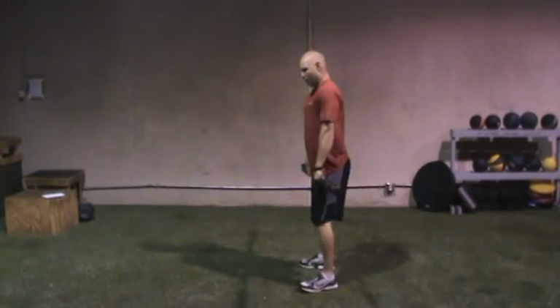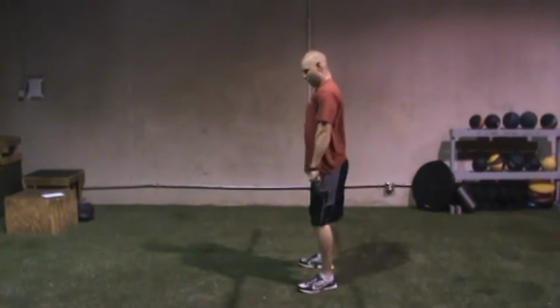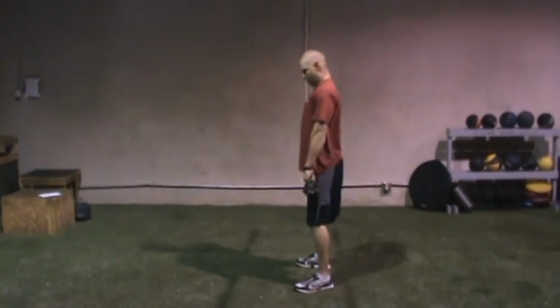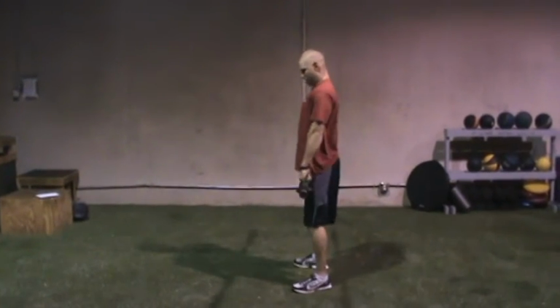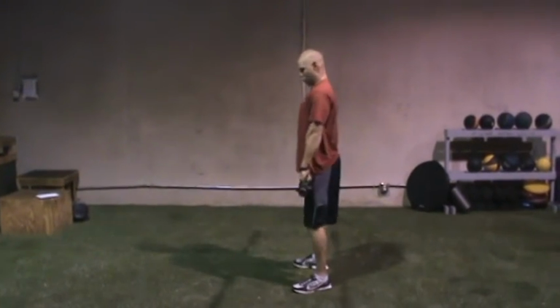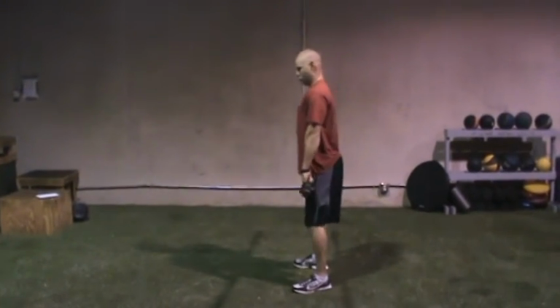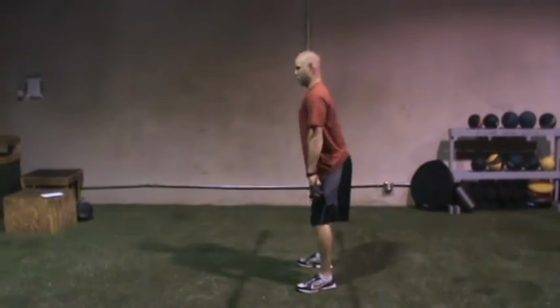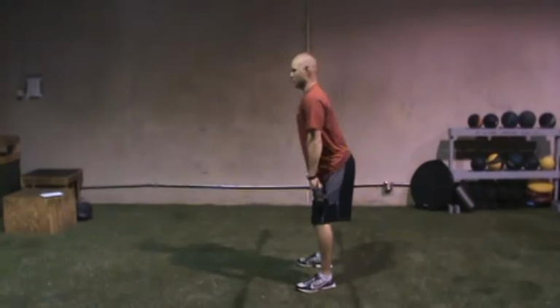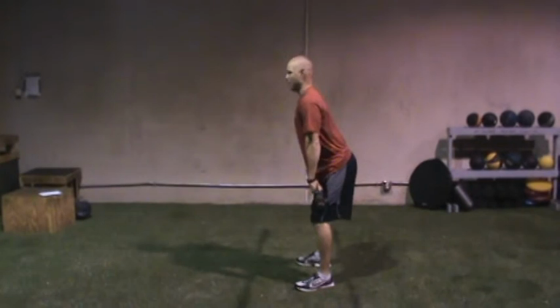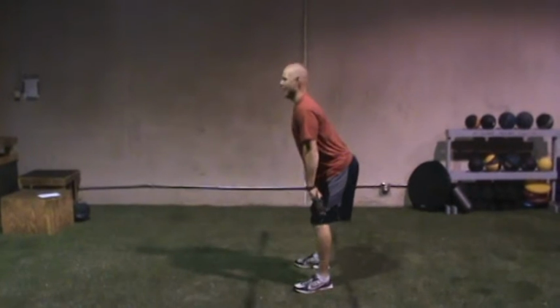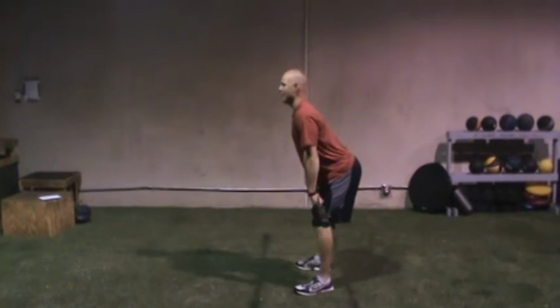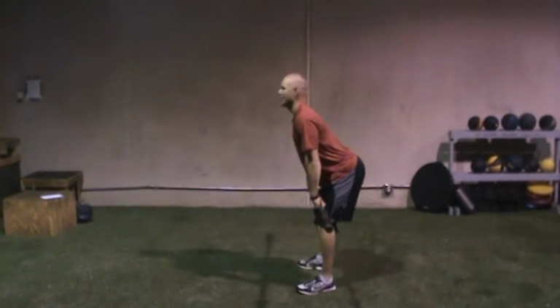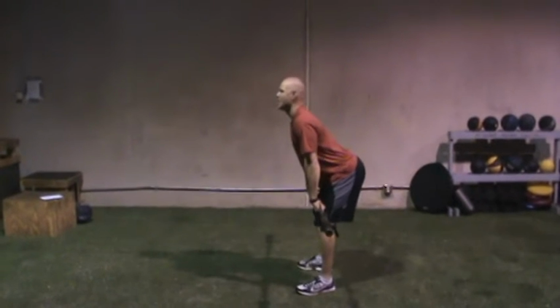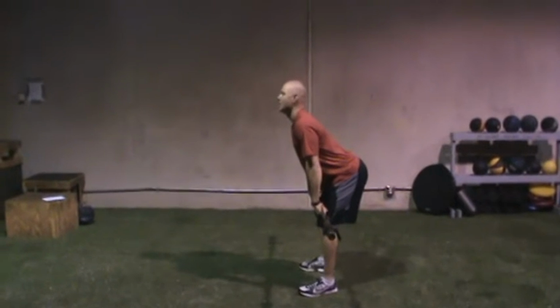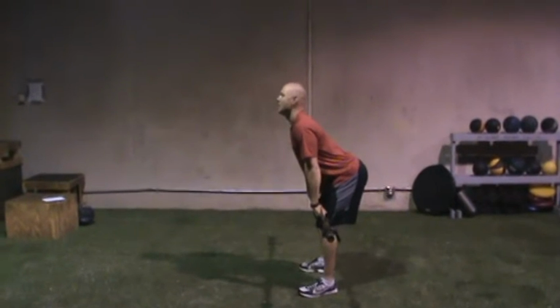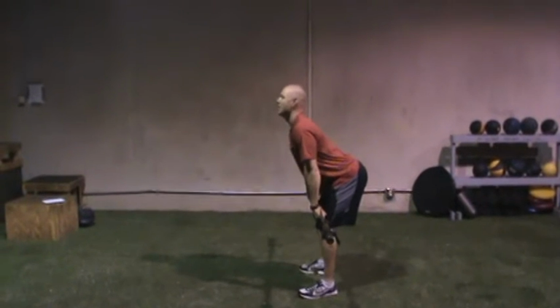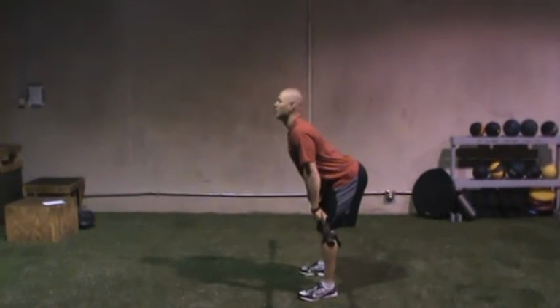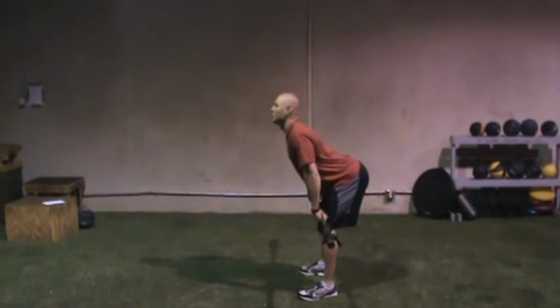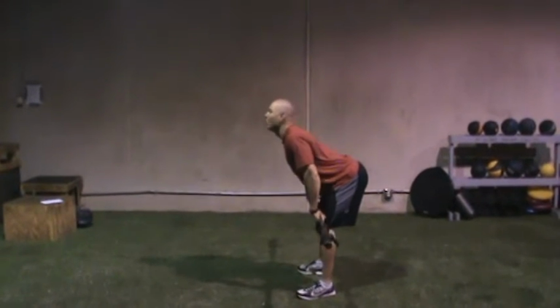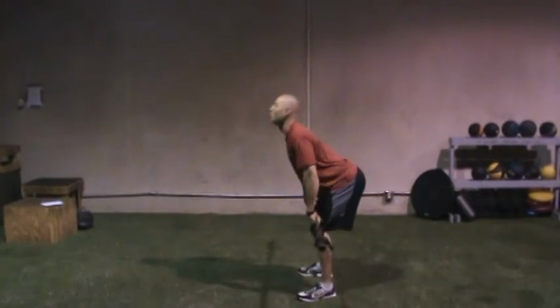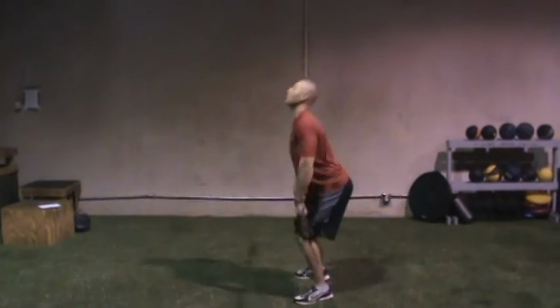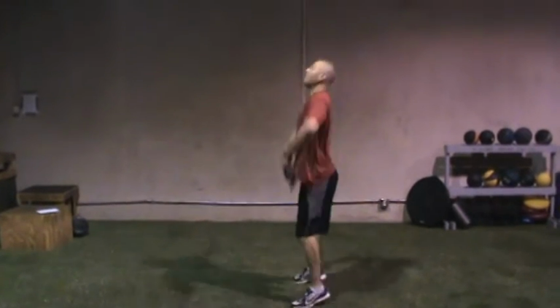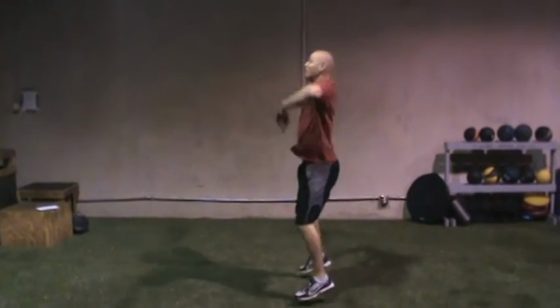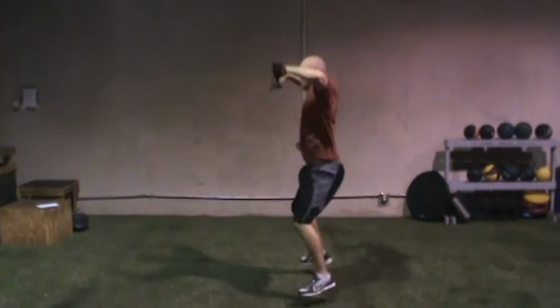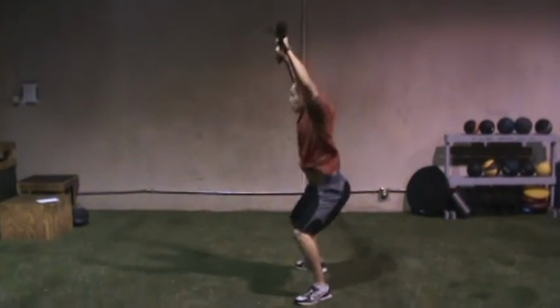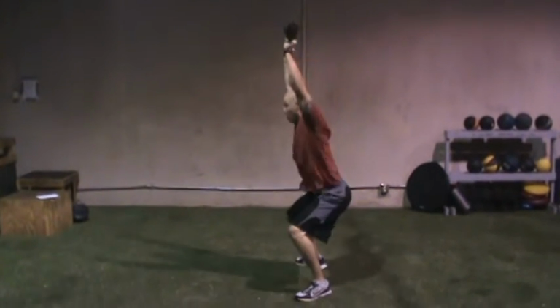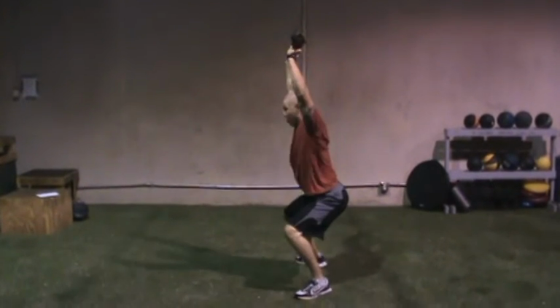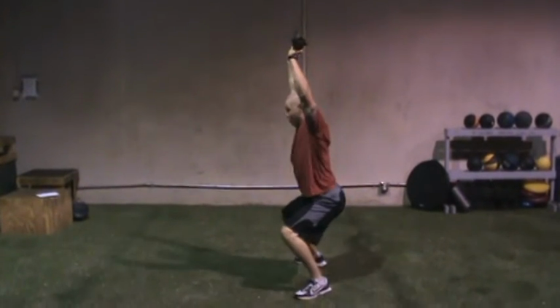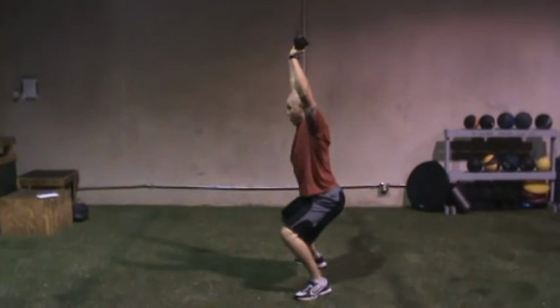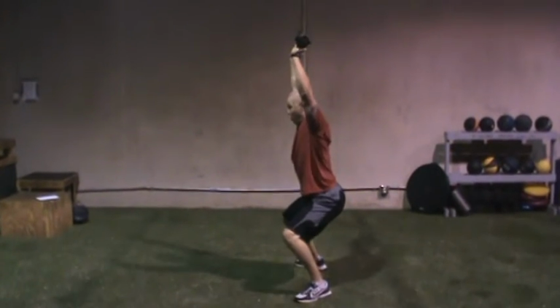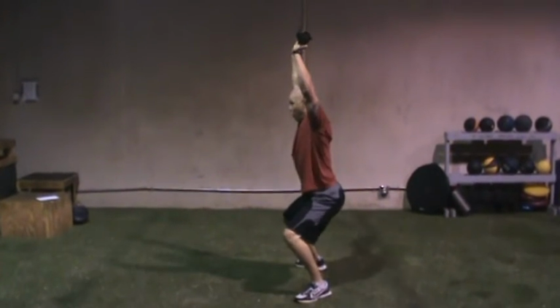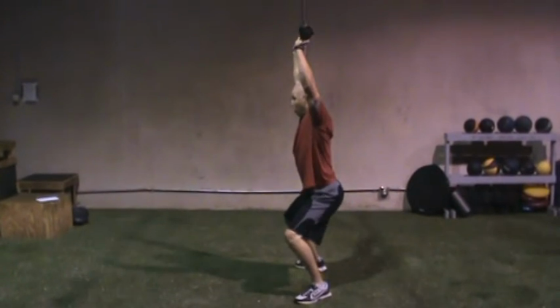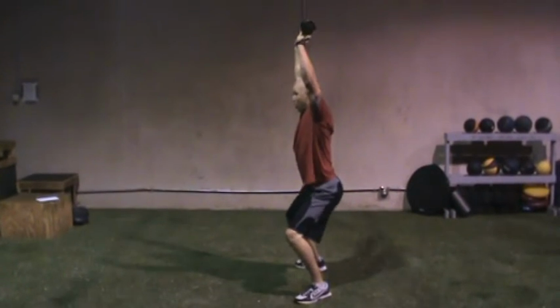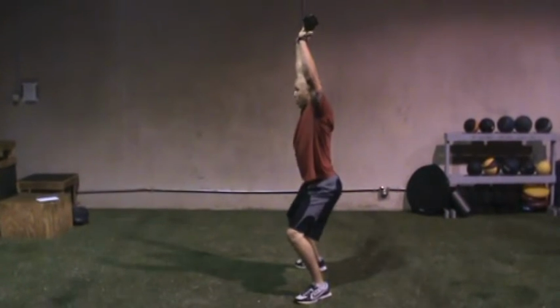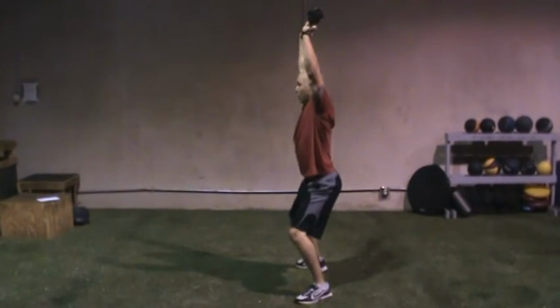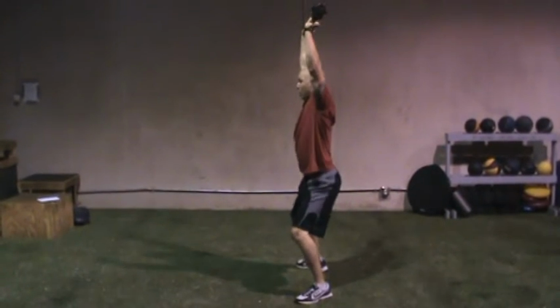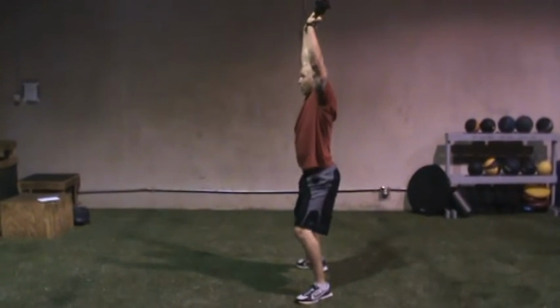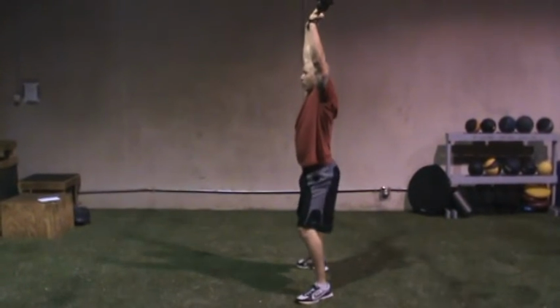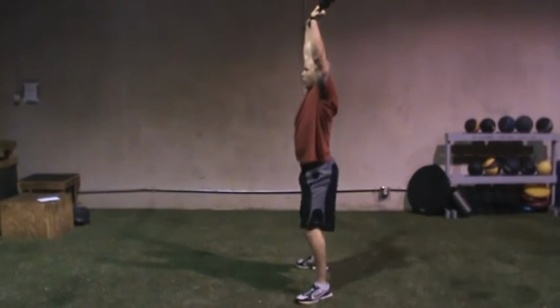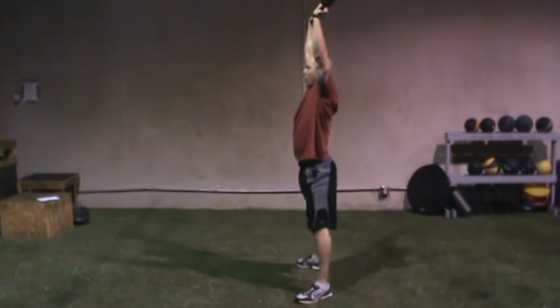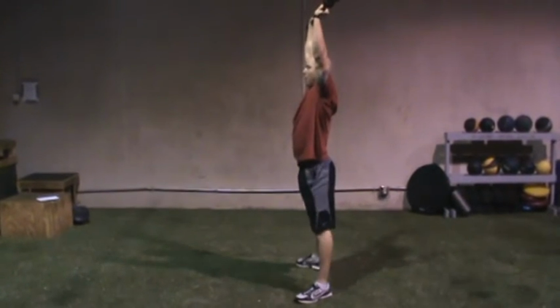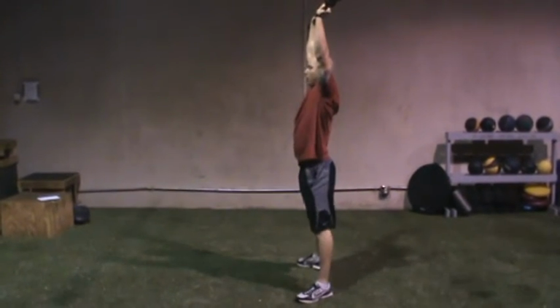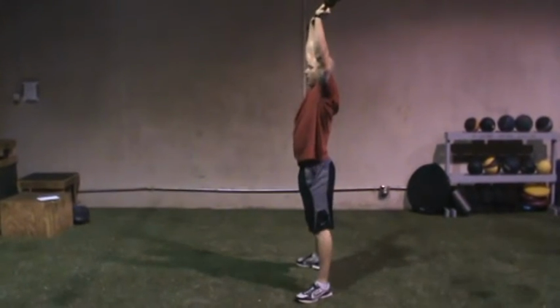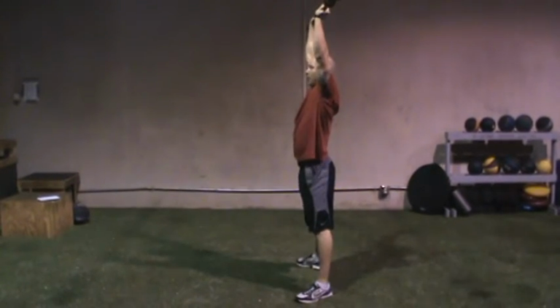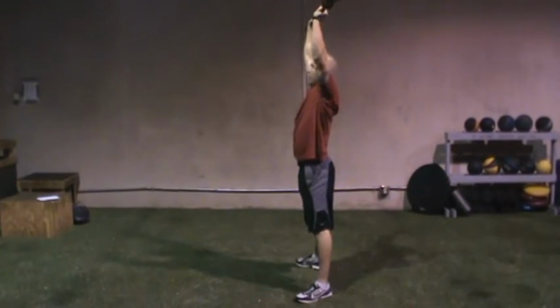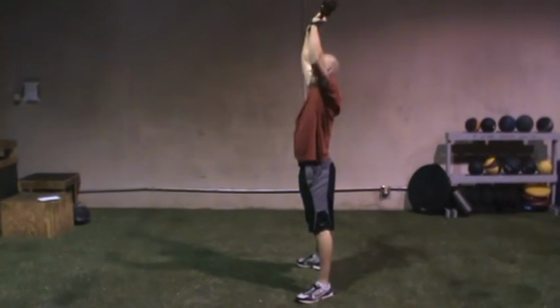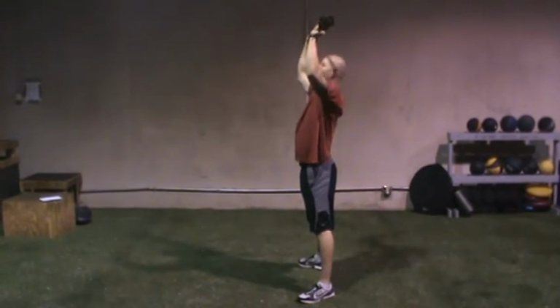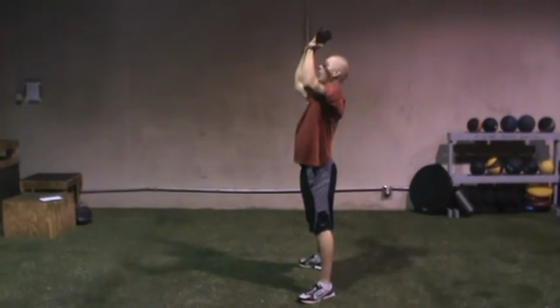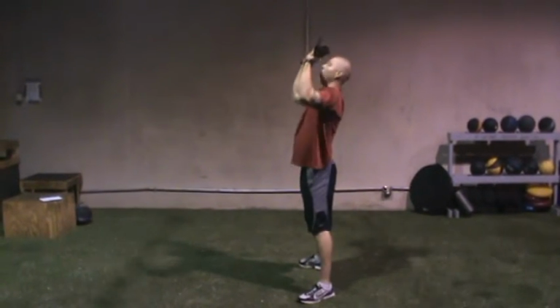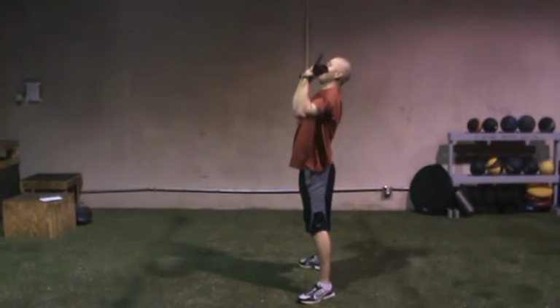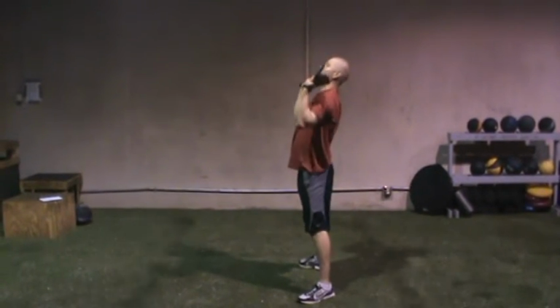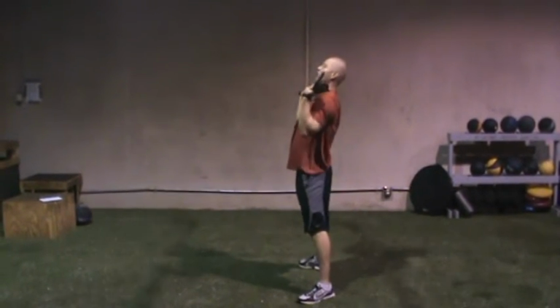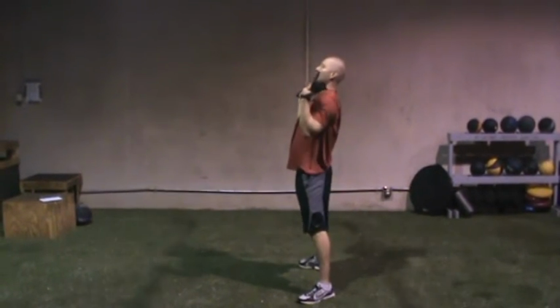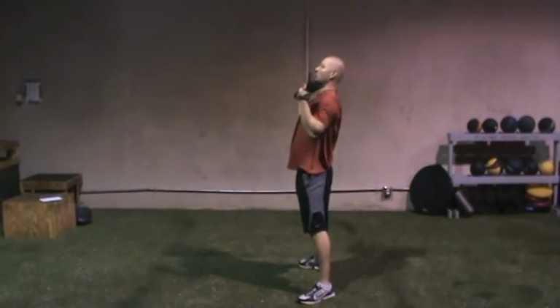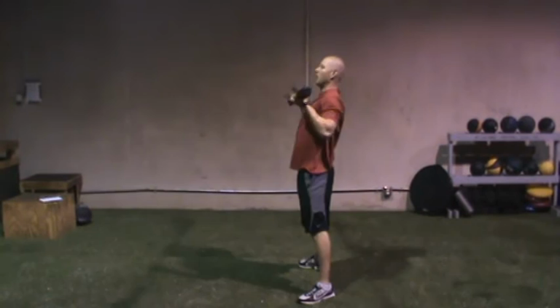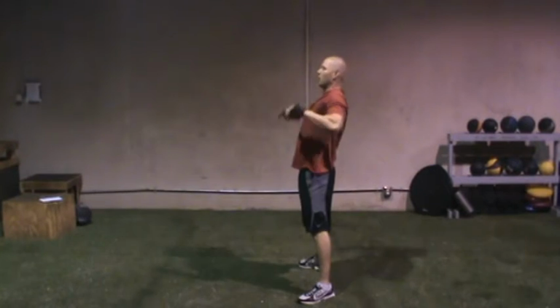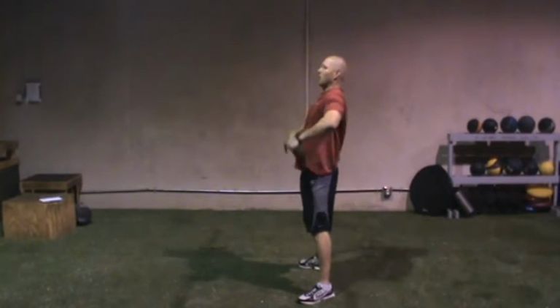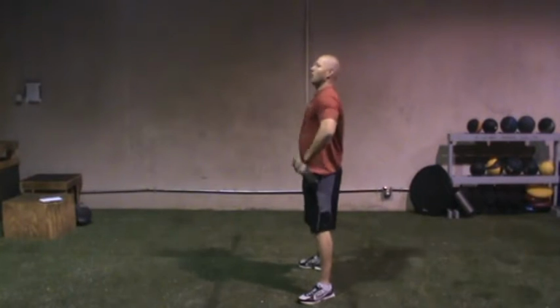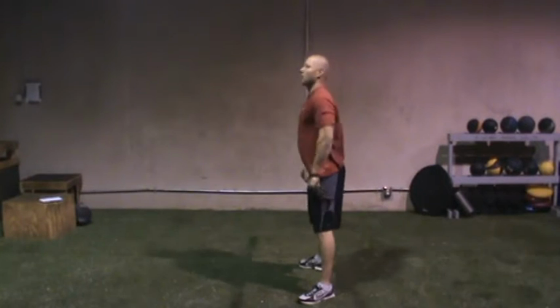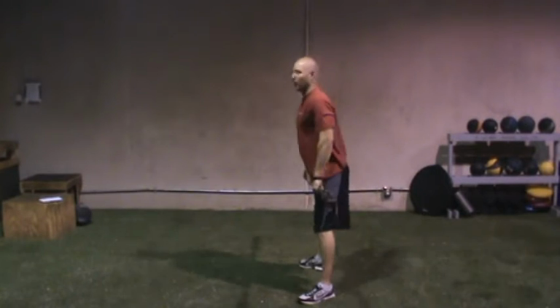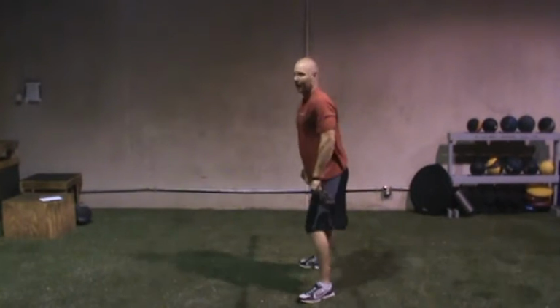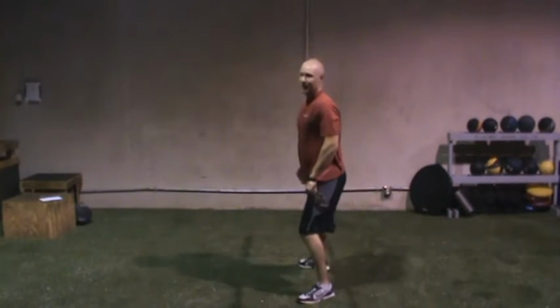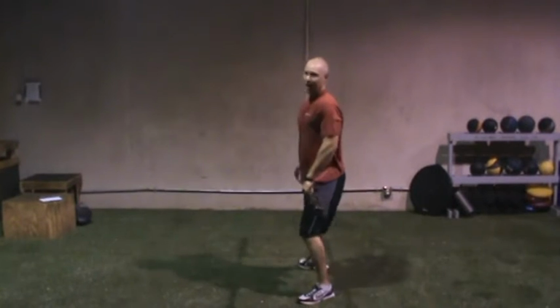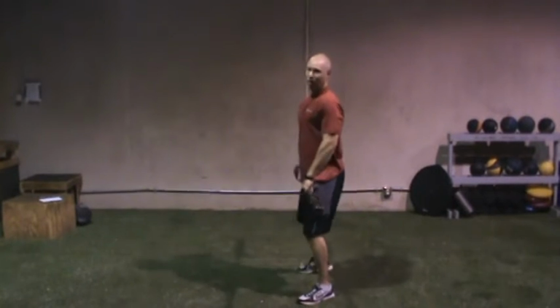Butt should be back. Explosively pull. Drop underneath the bar. Bring it down.